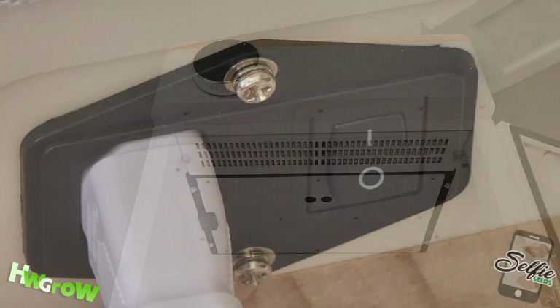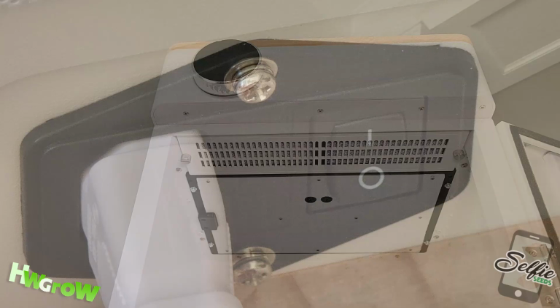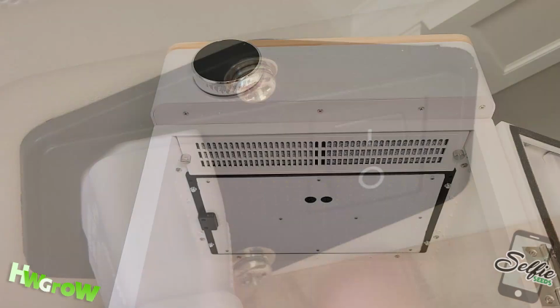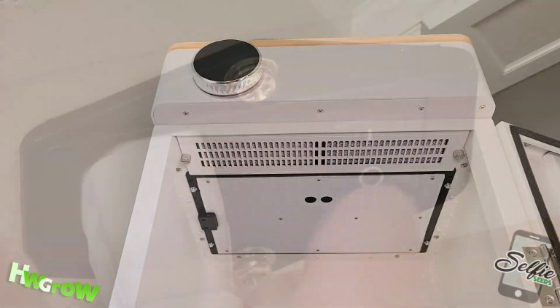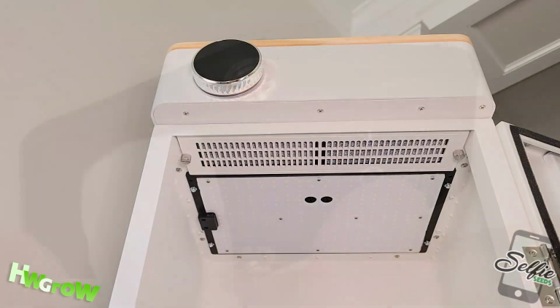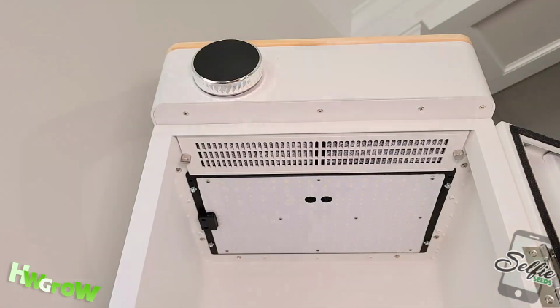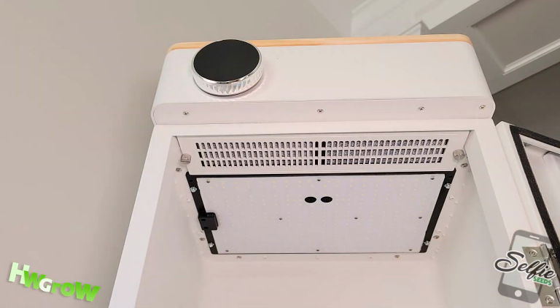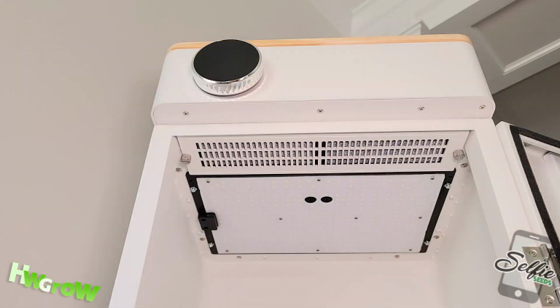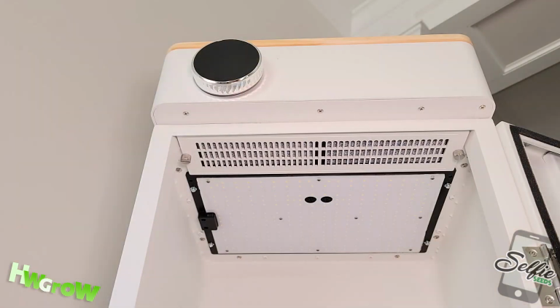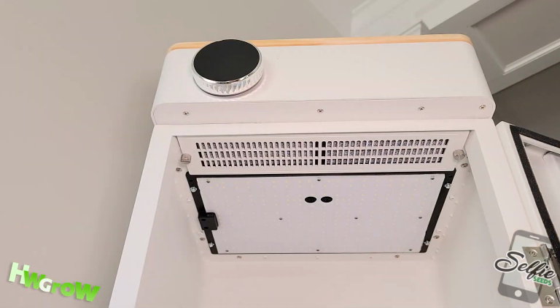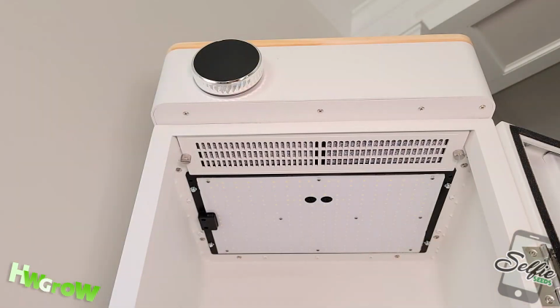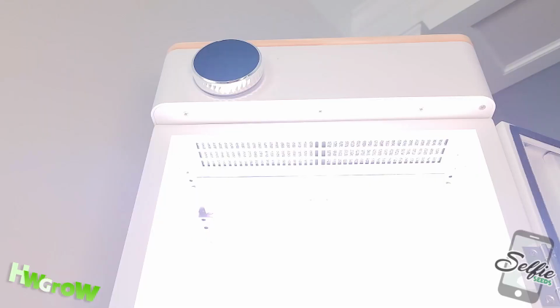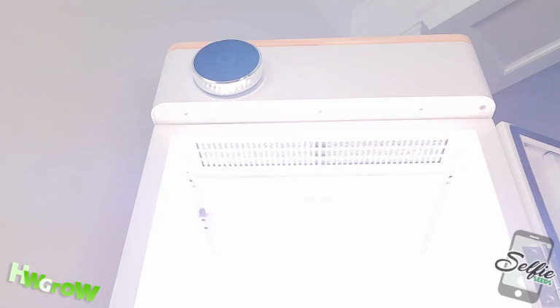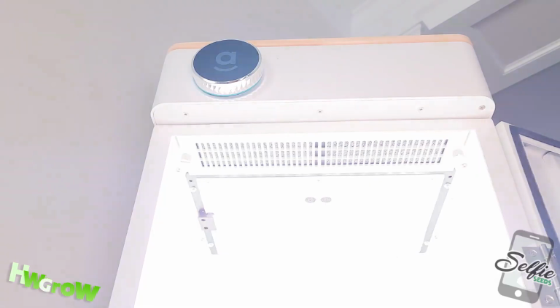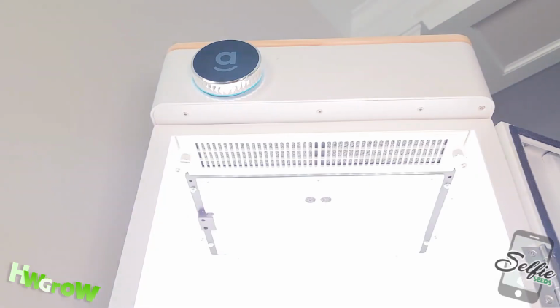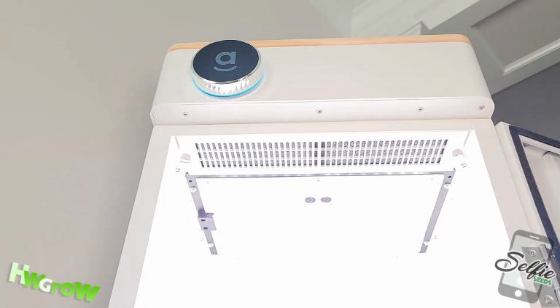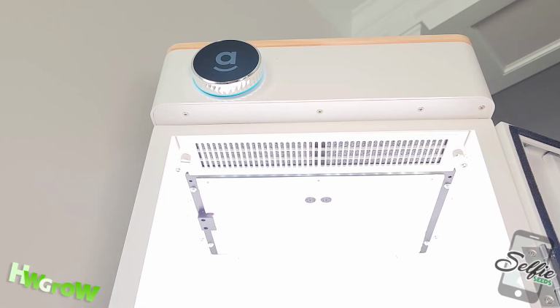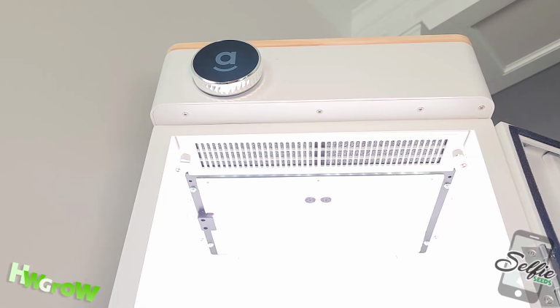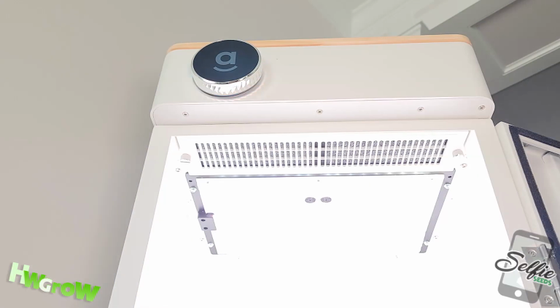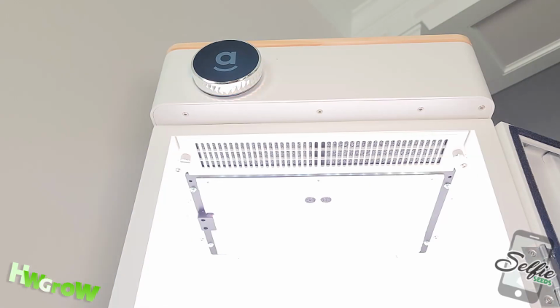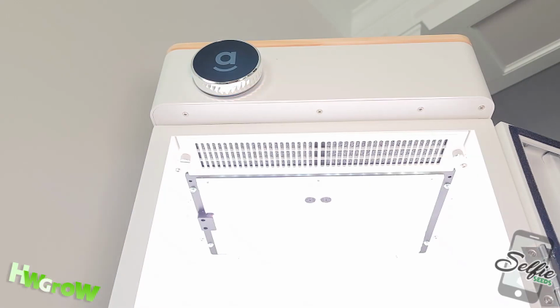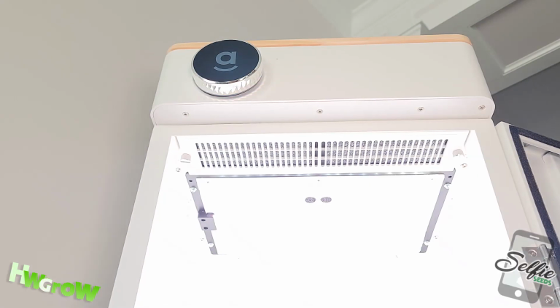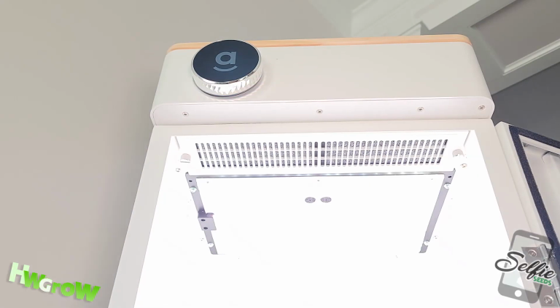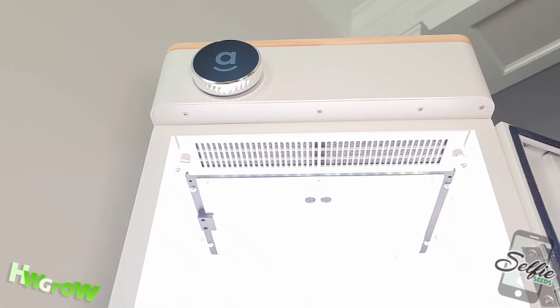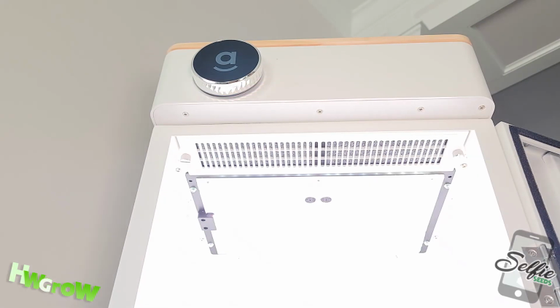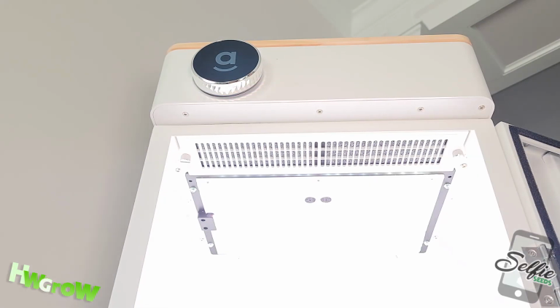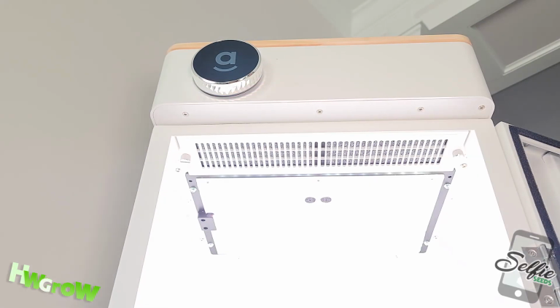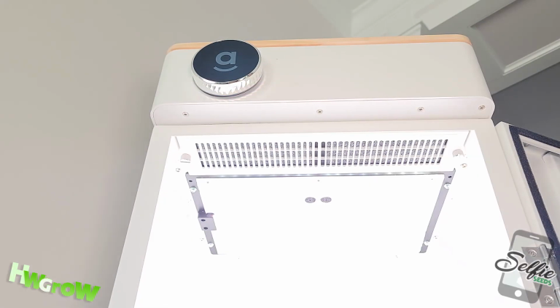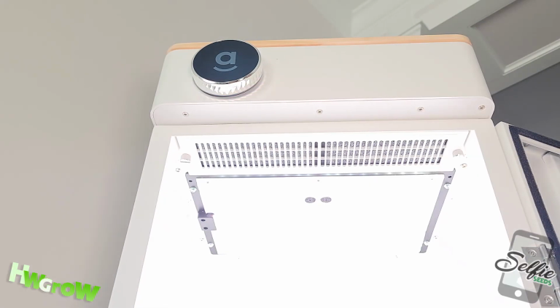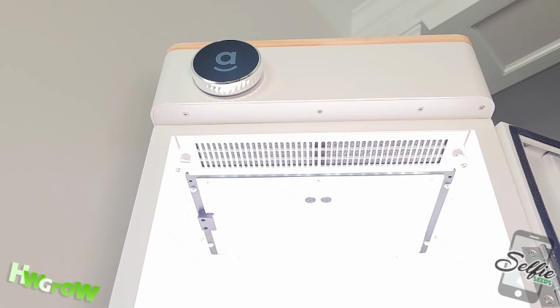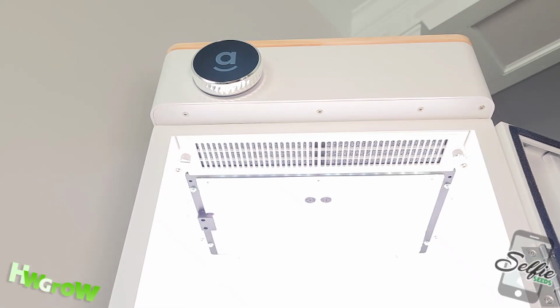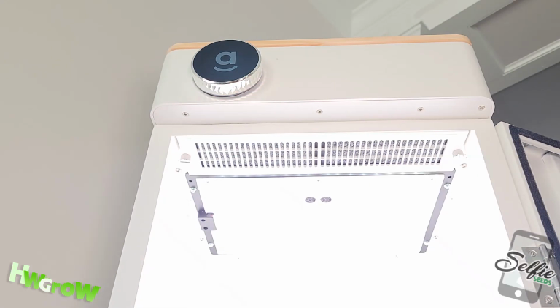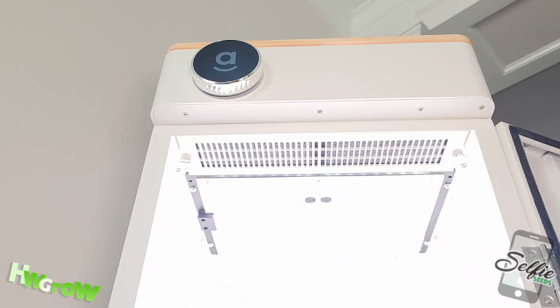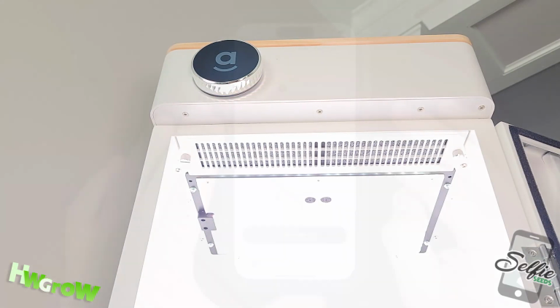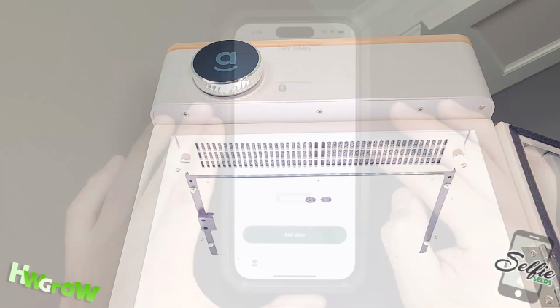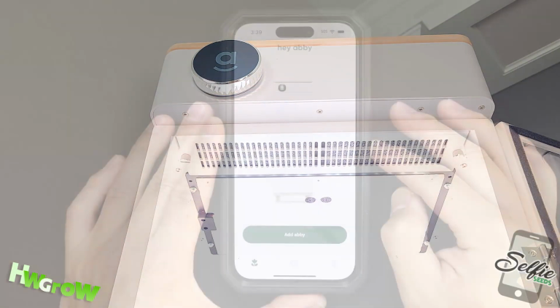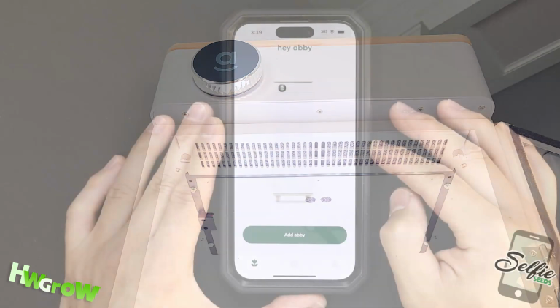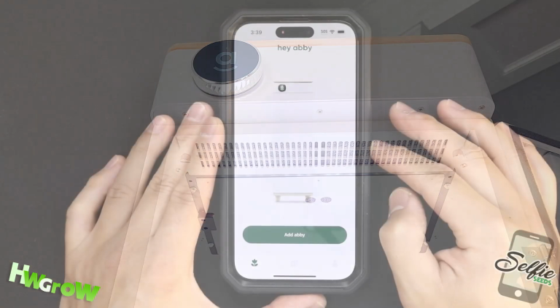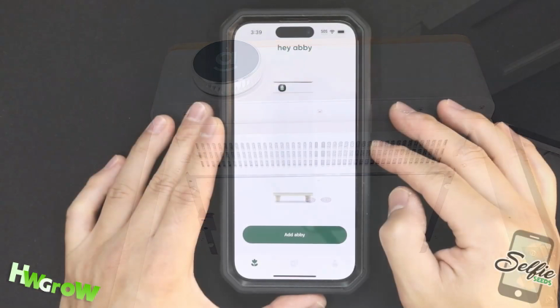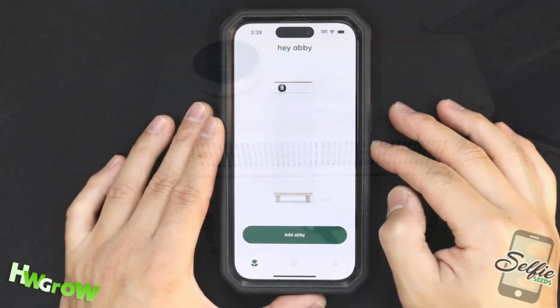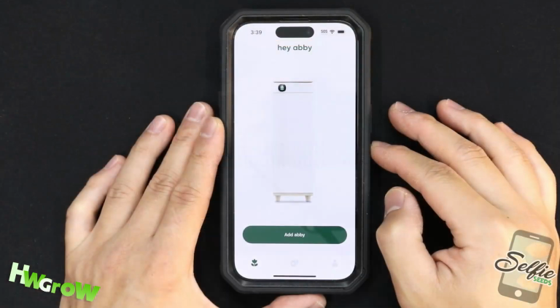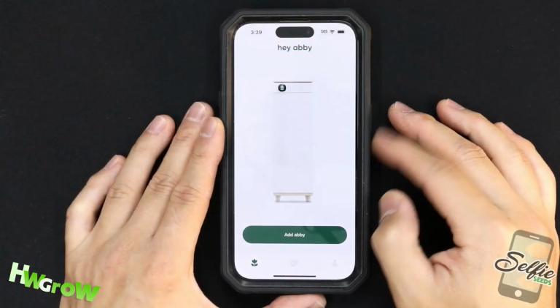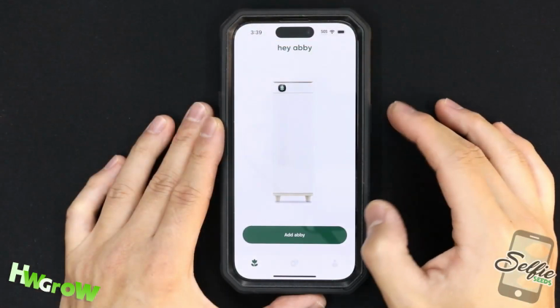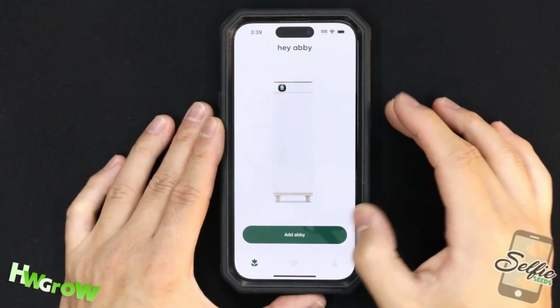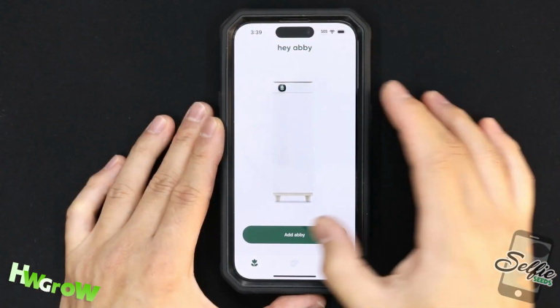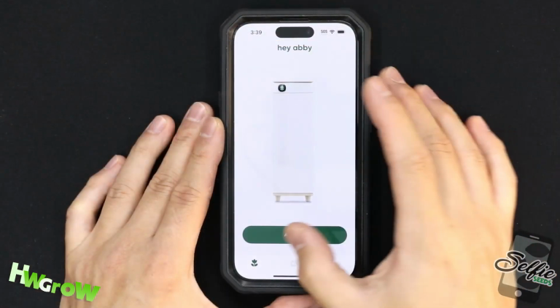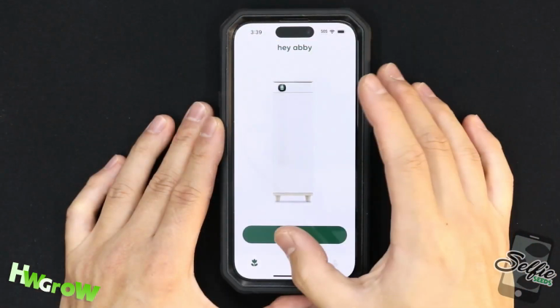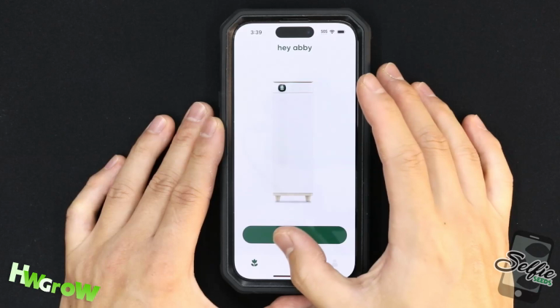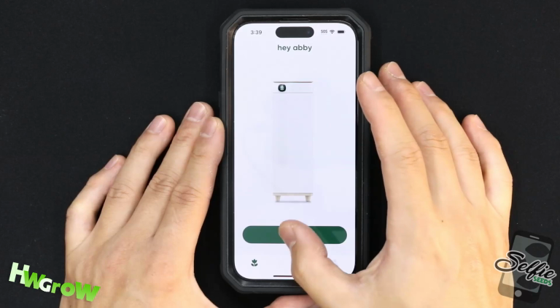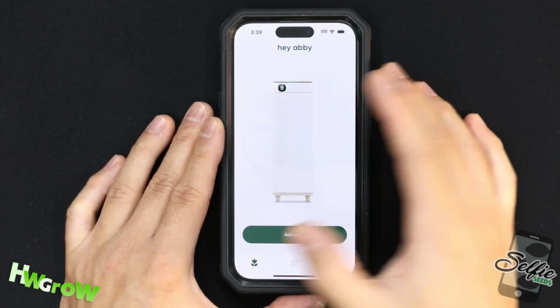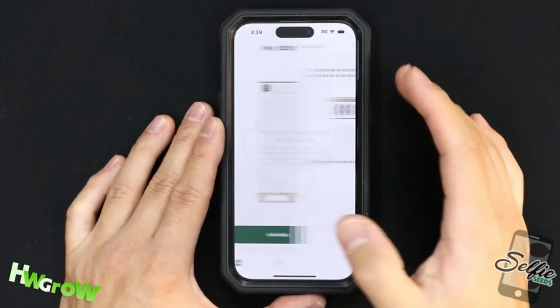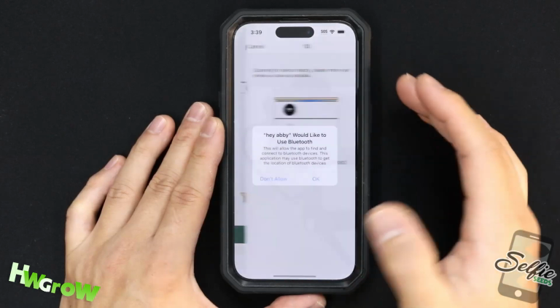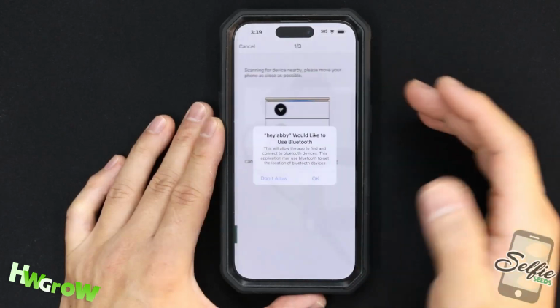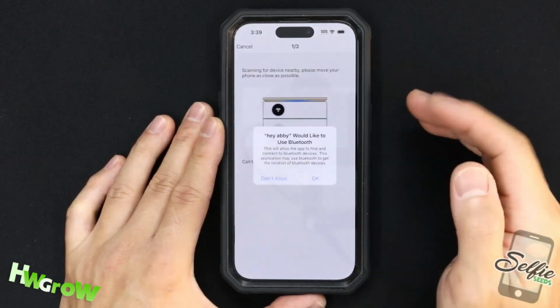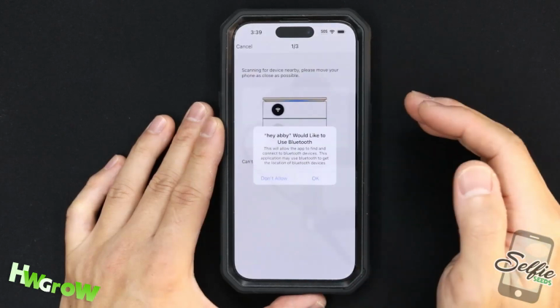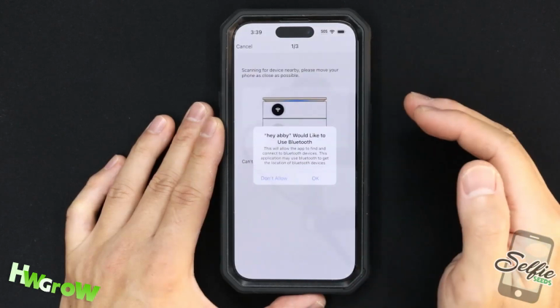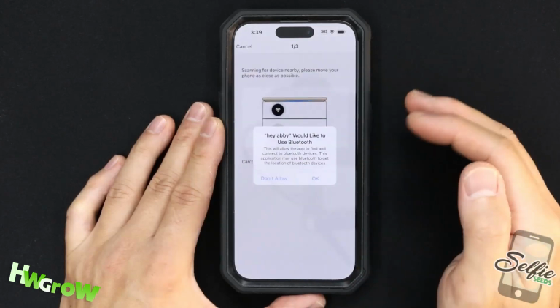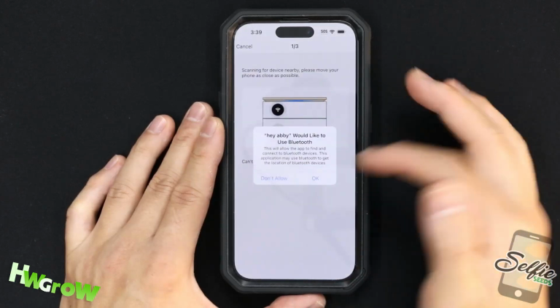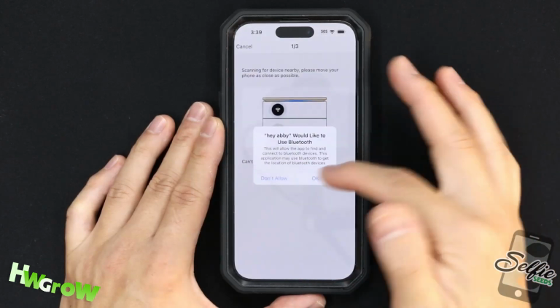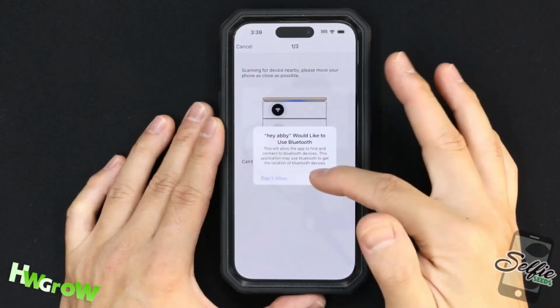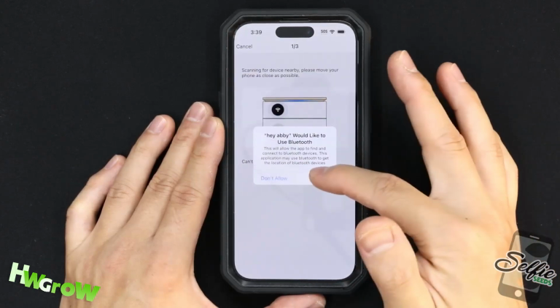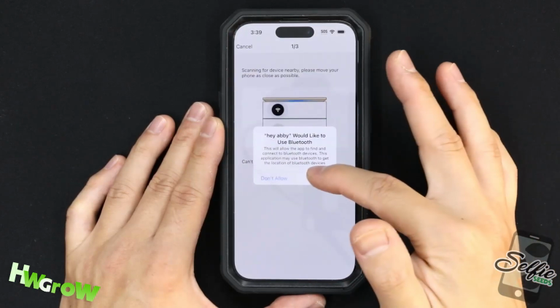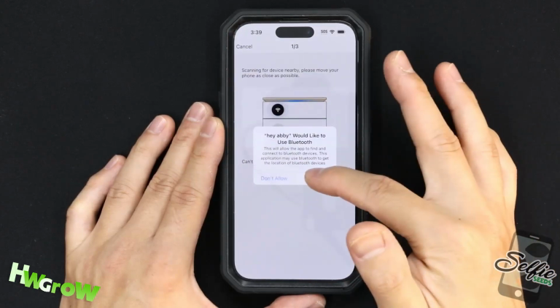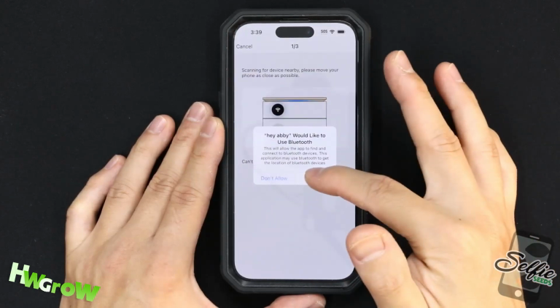The device is now set up for starting your grow. Download the Hey Abbey app and pair your device.